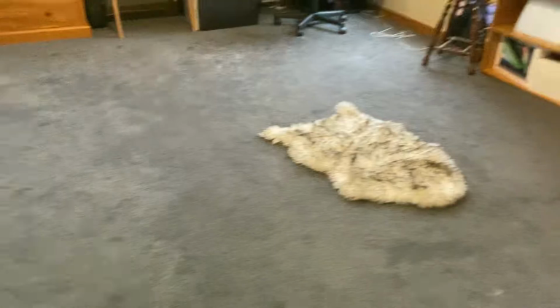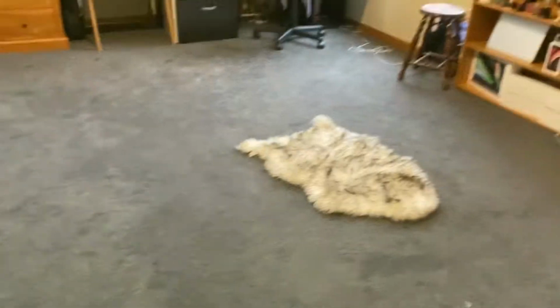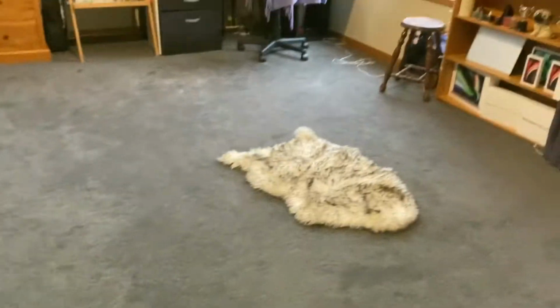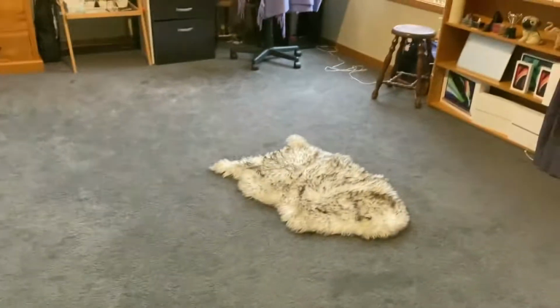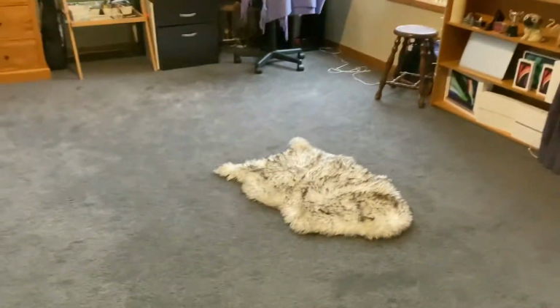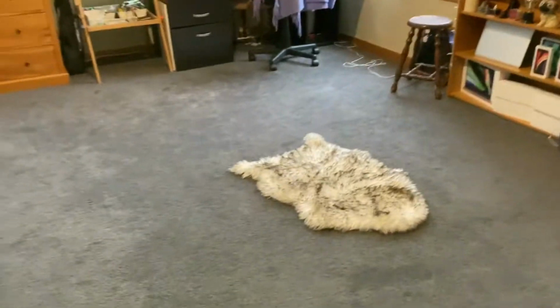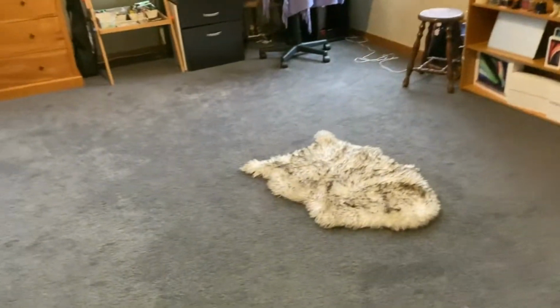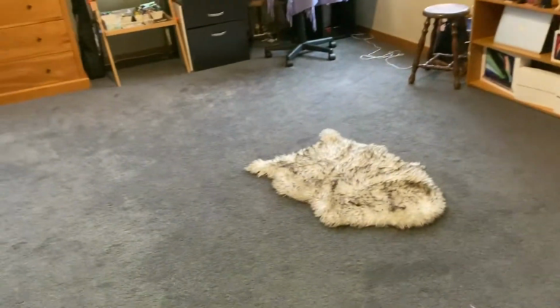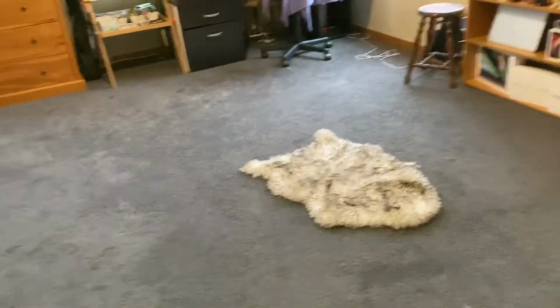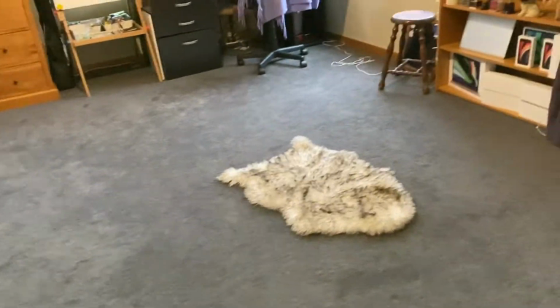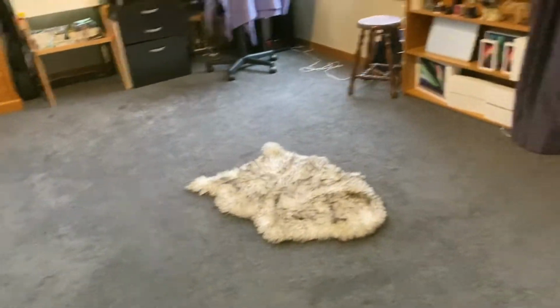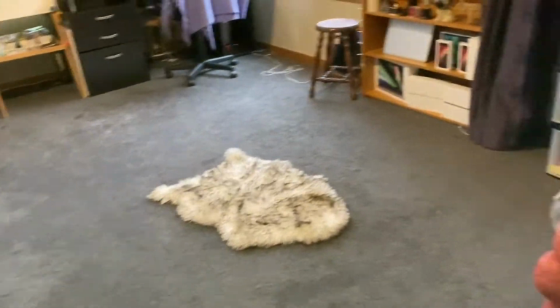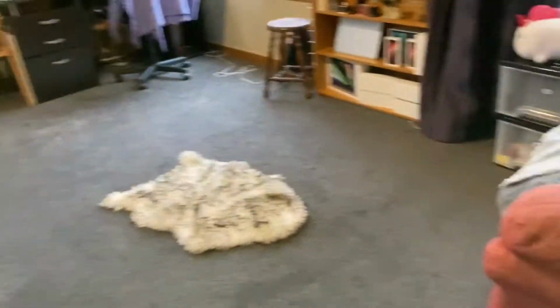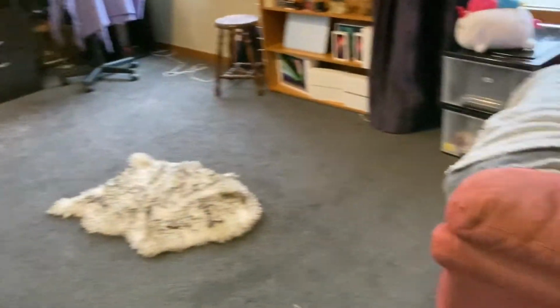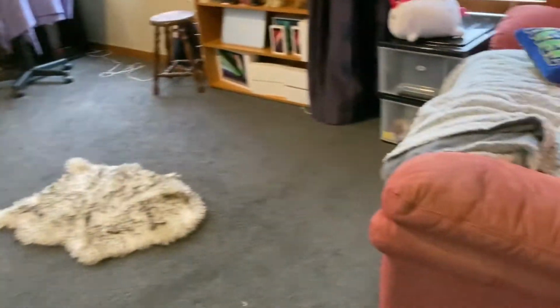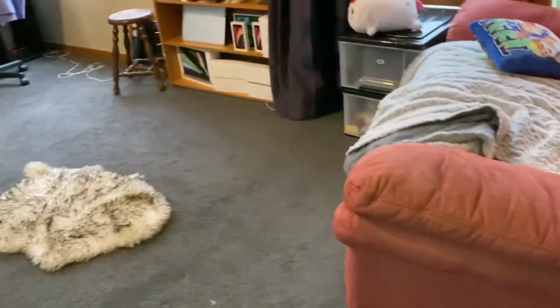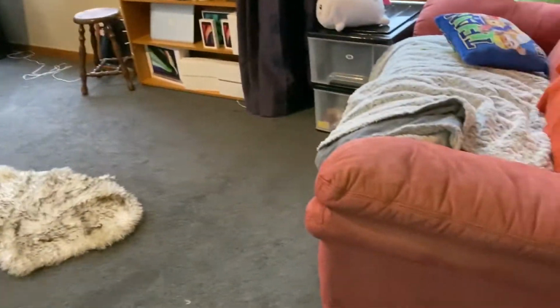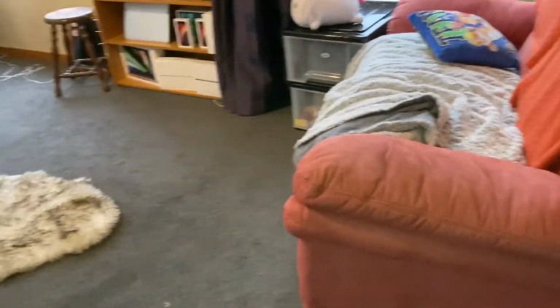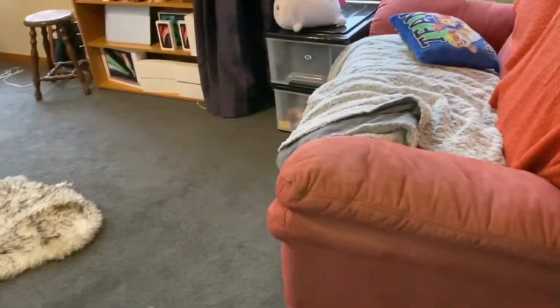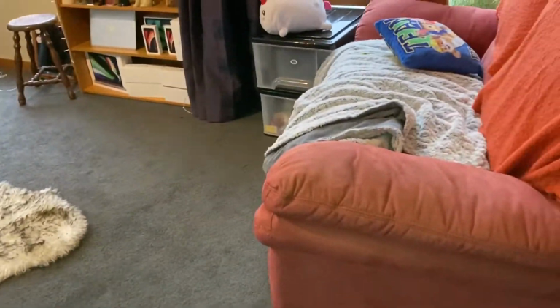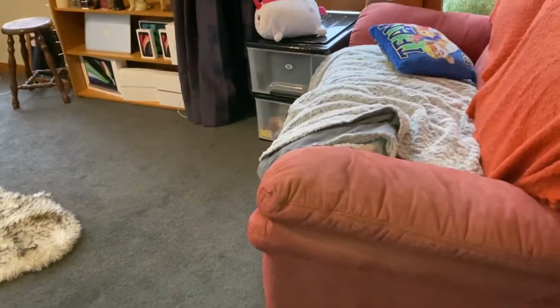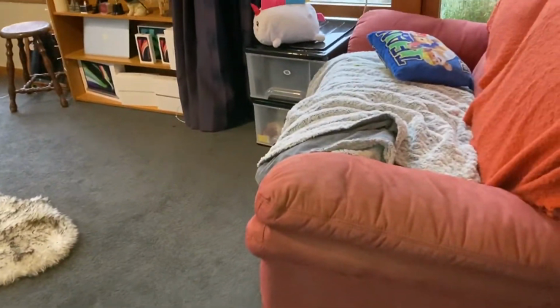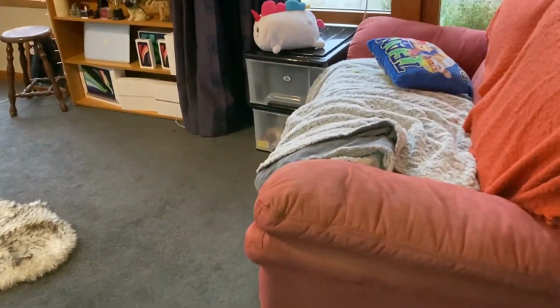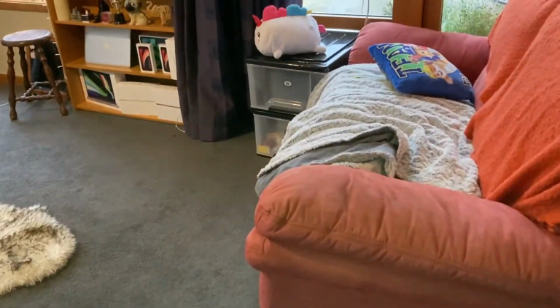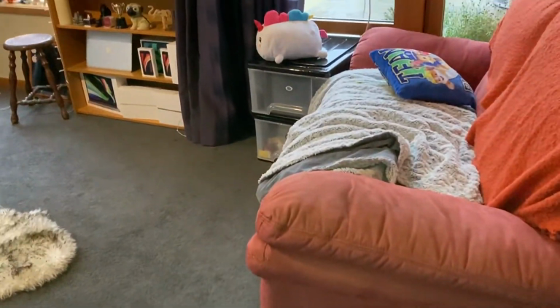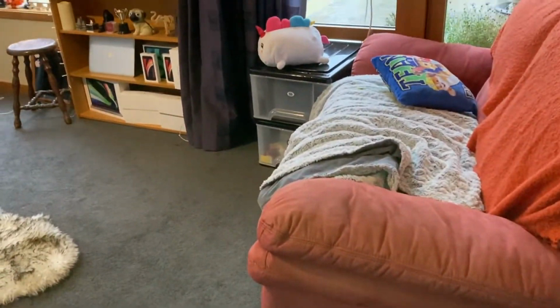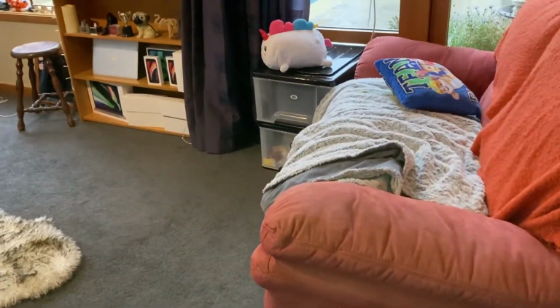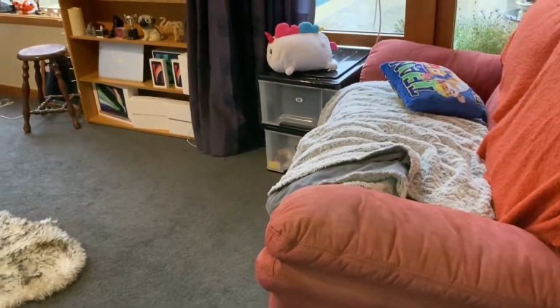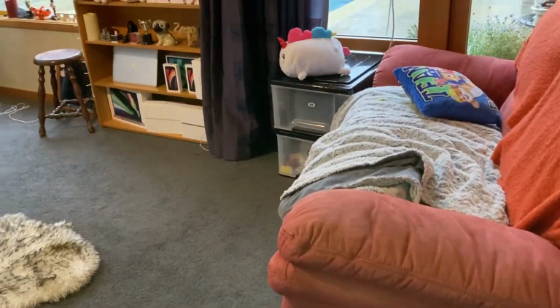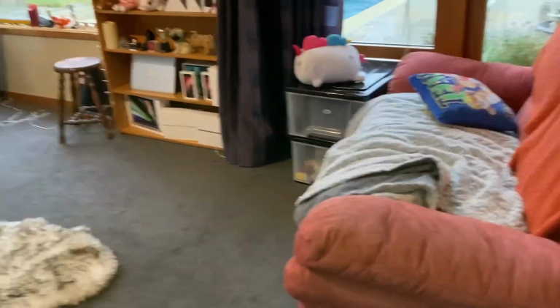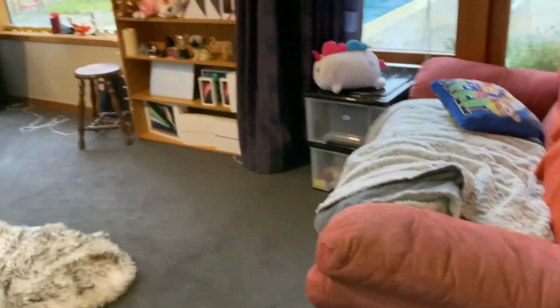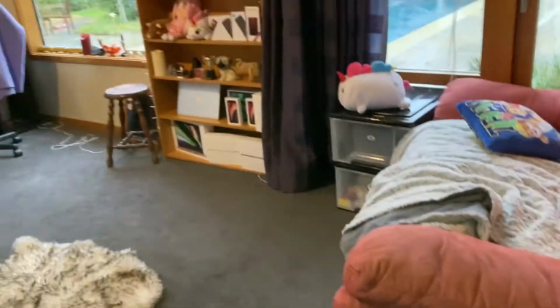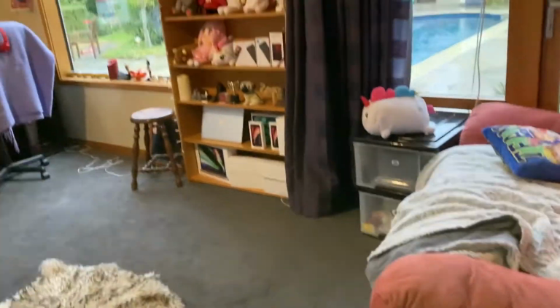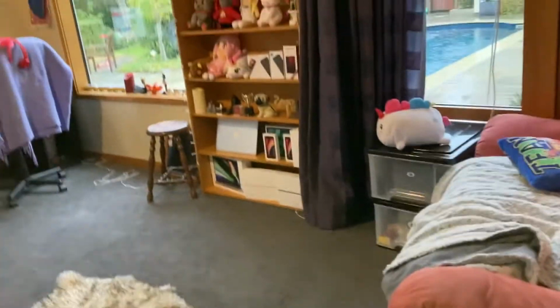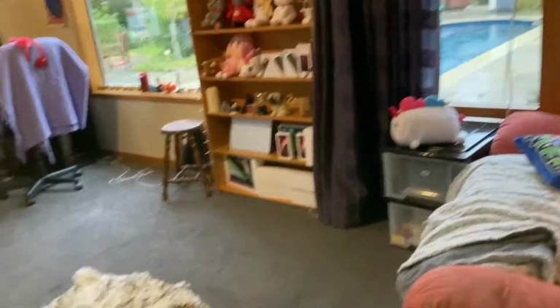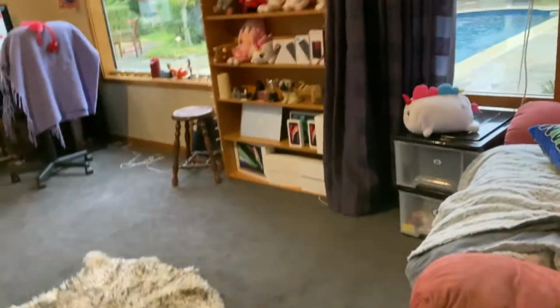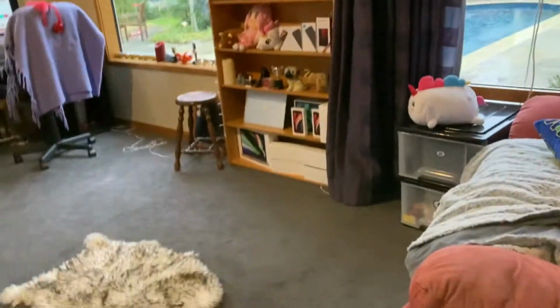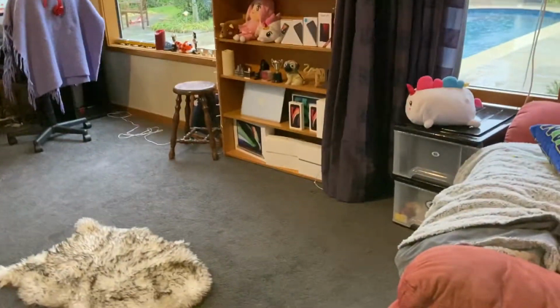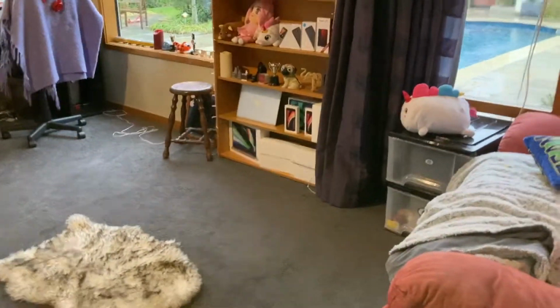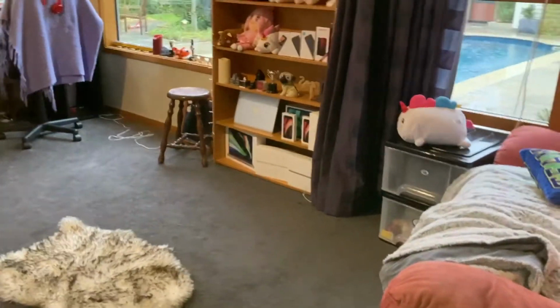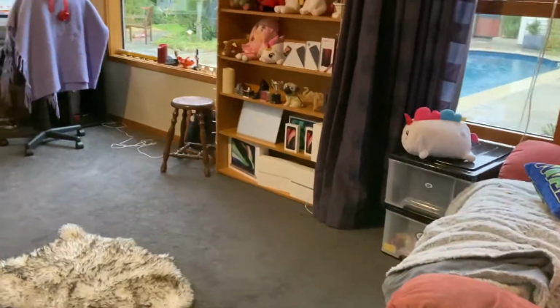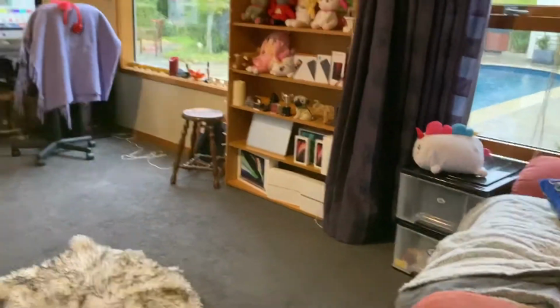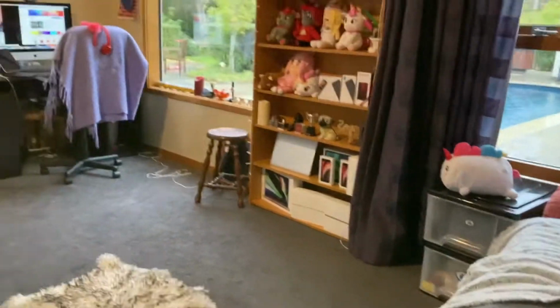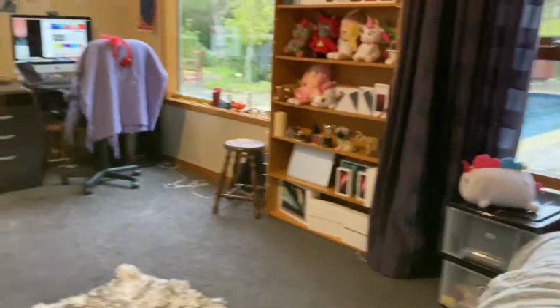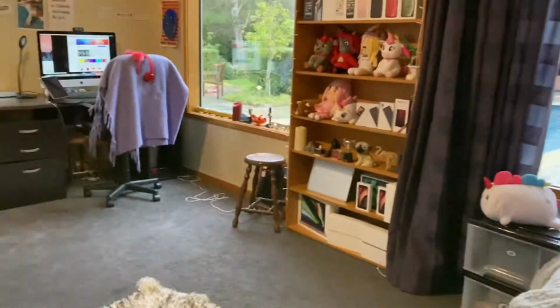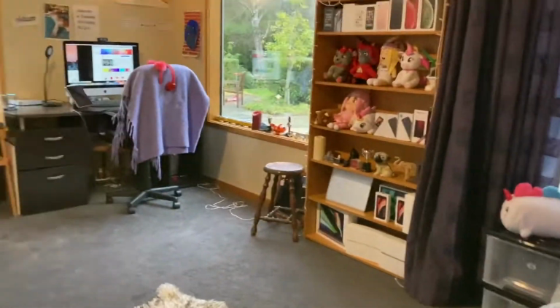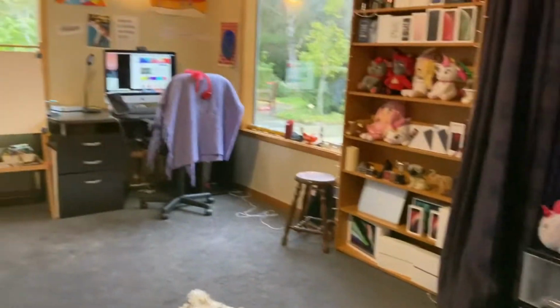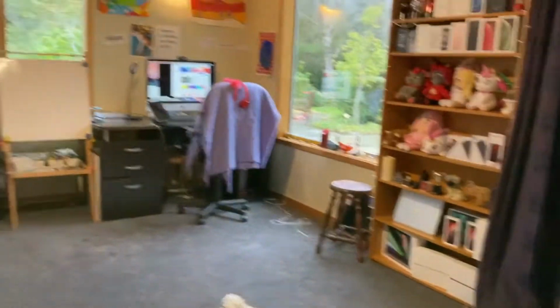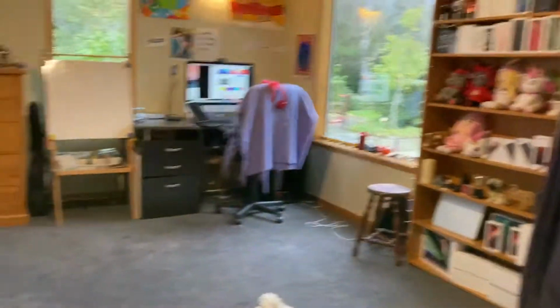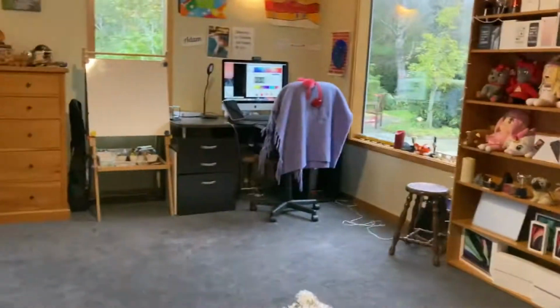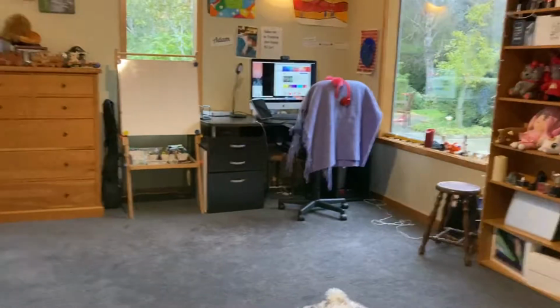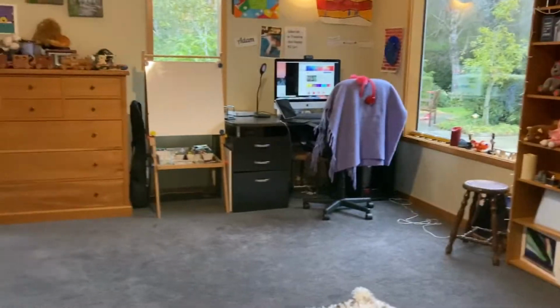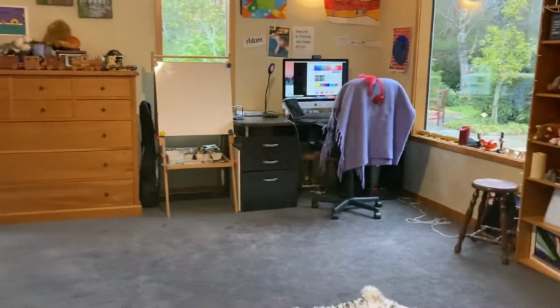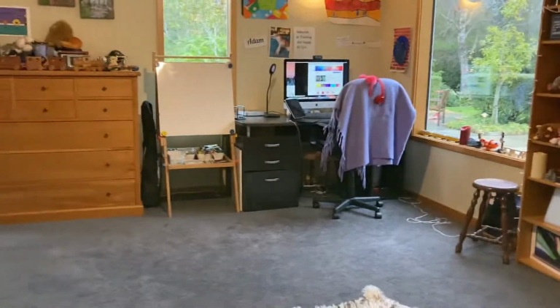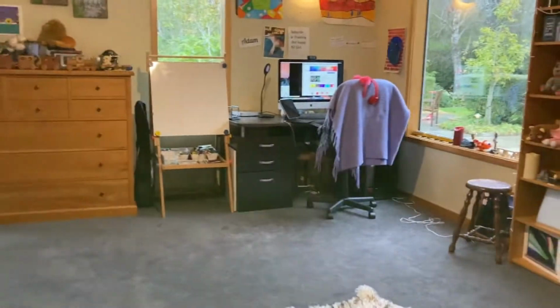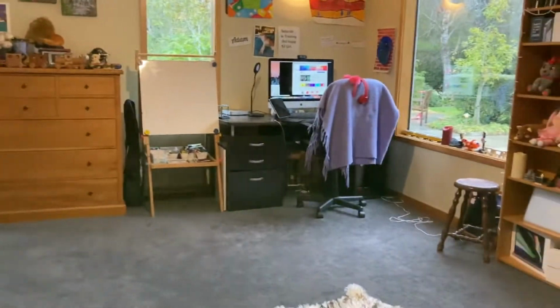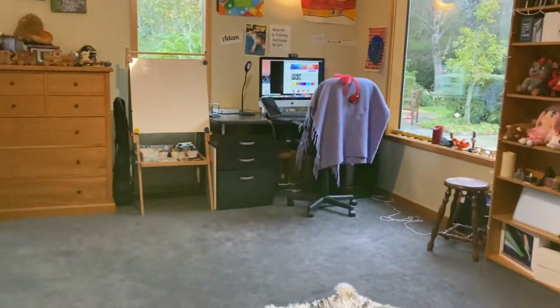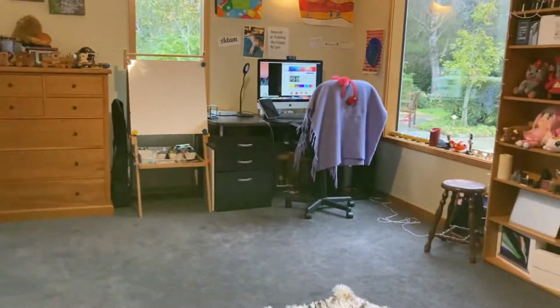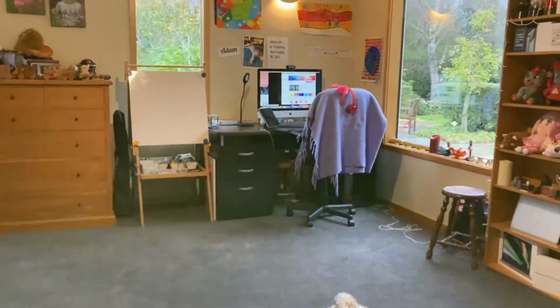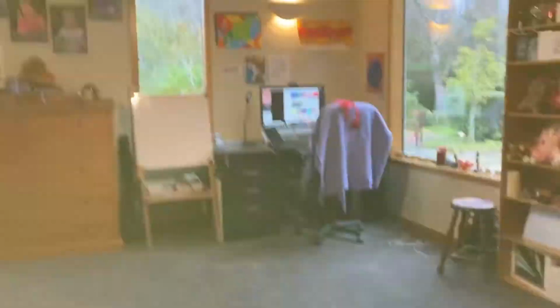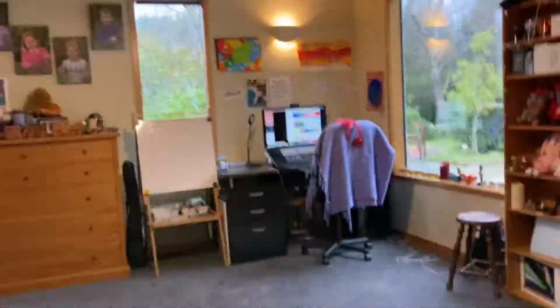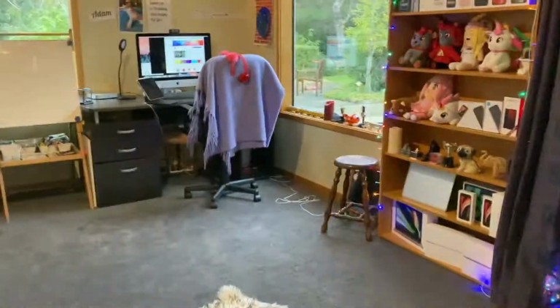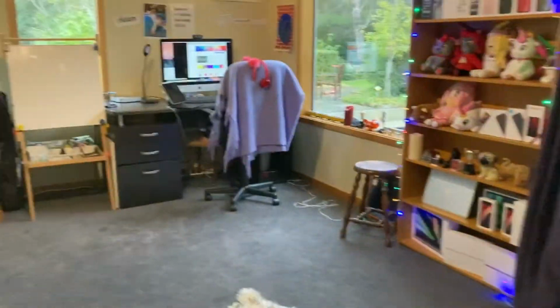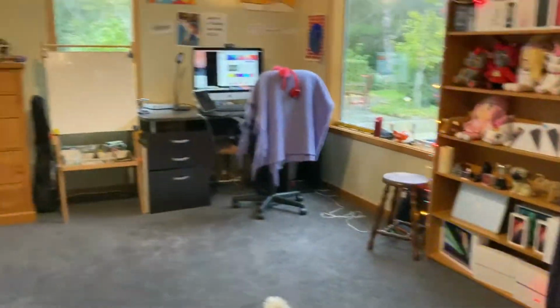Hey, what's up you guys, welcome to another video. Today we are doing a room tour slash office tour.